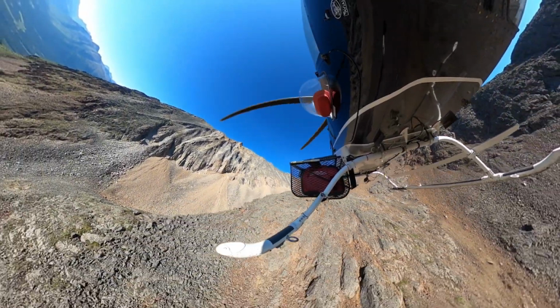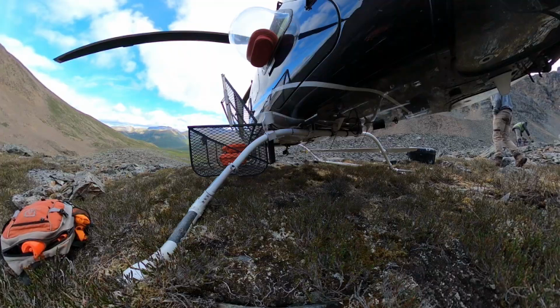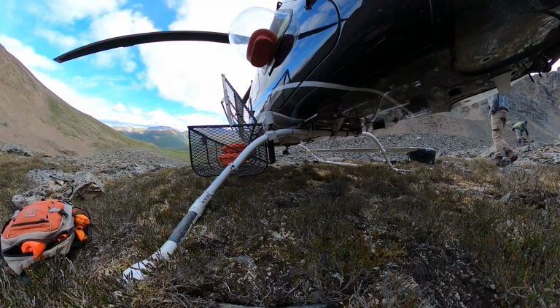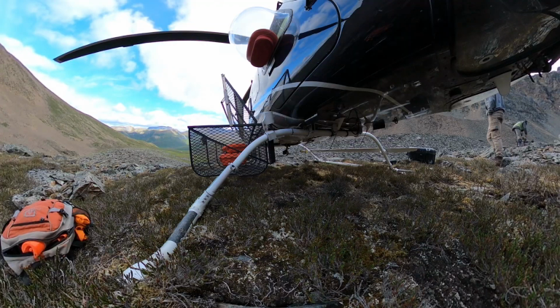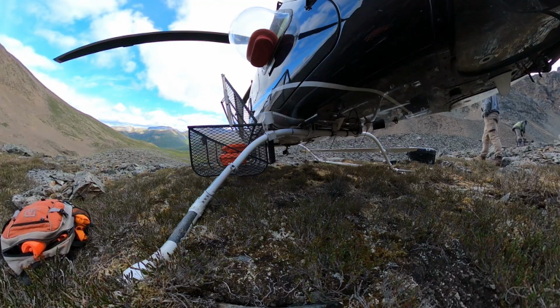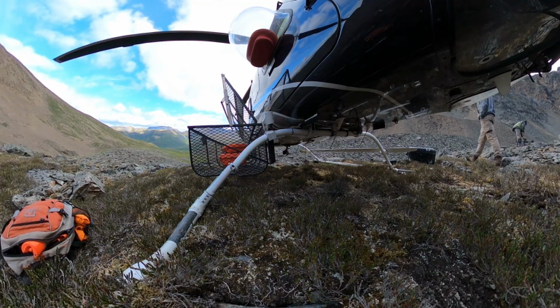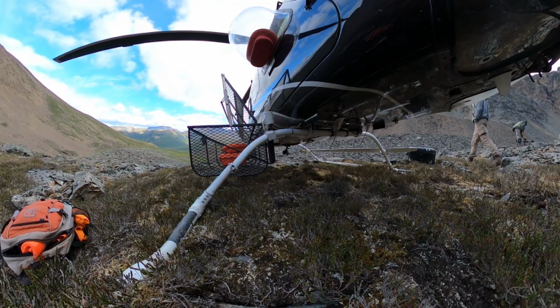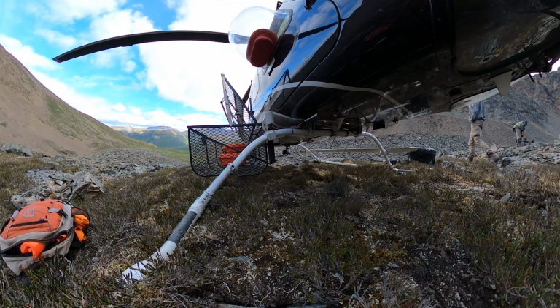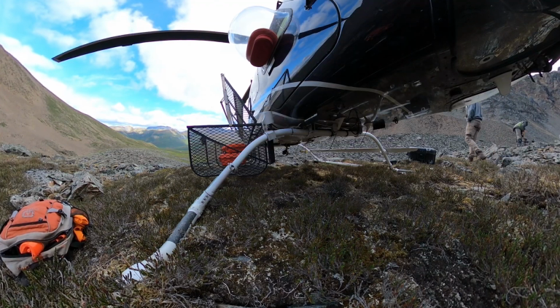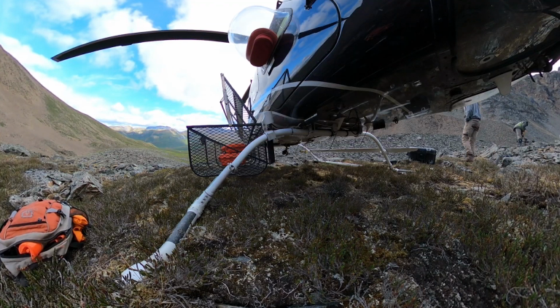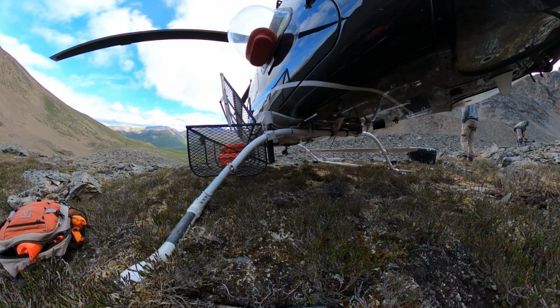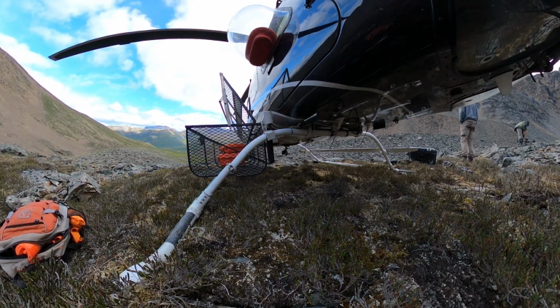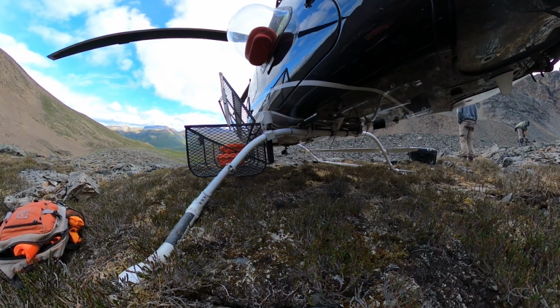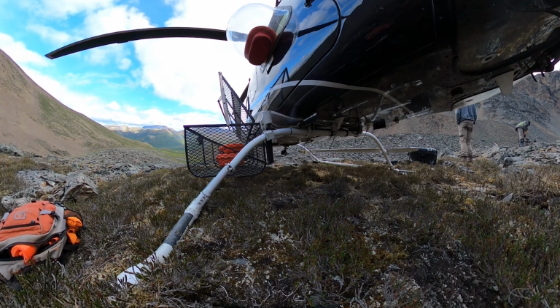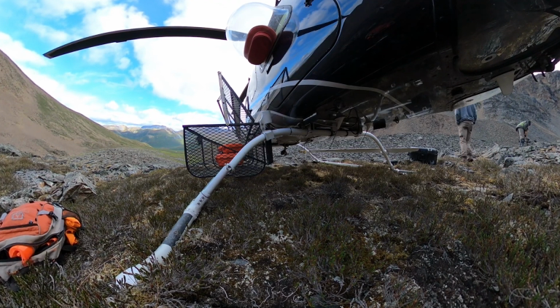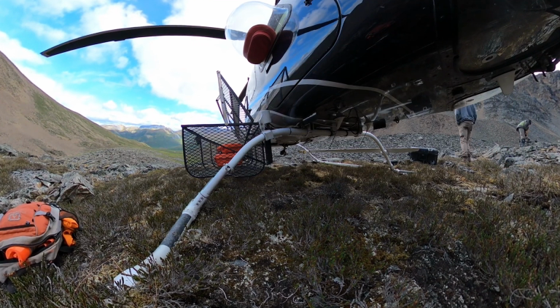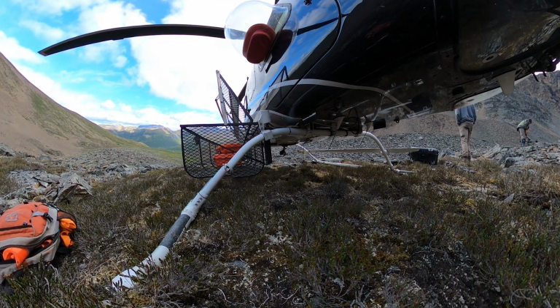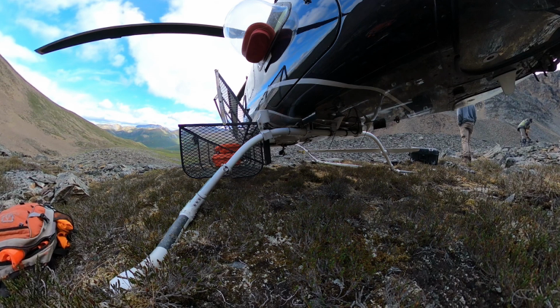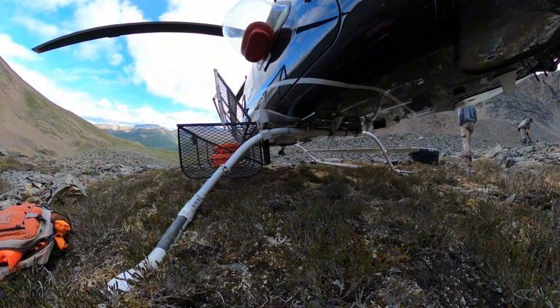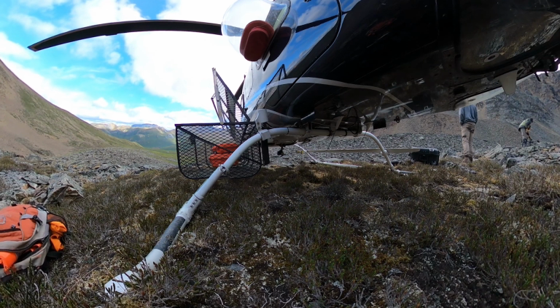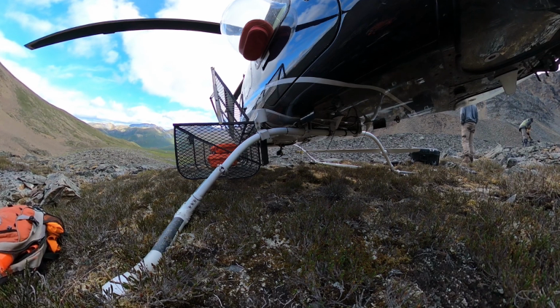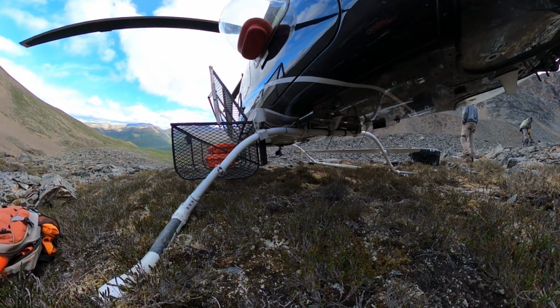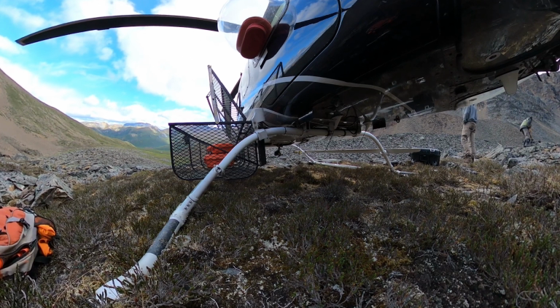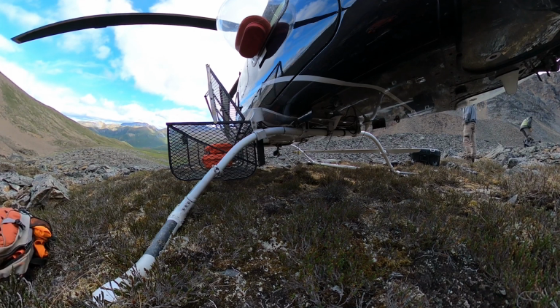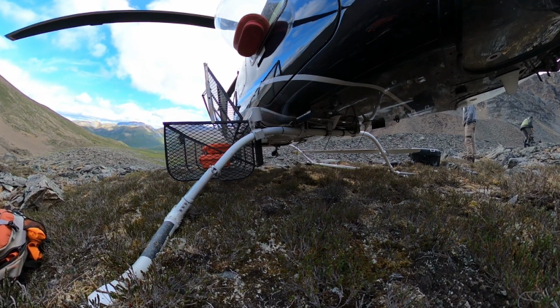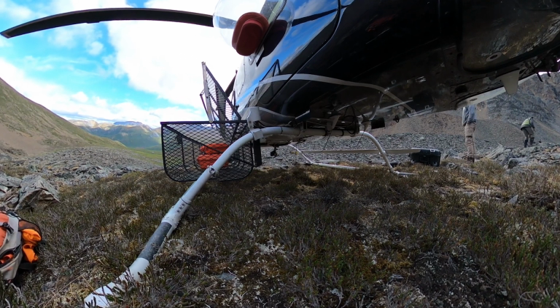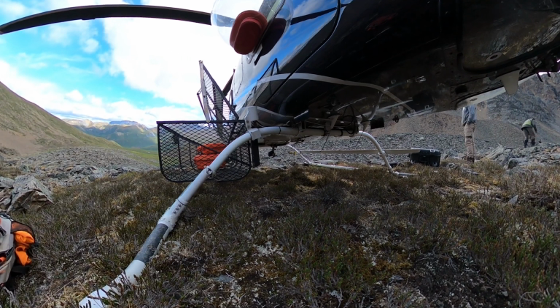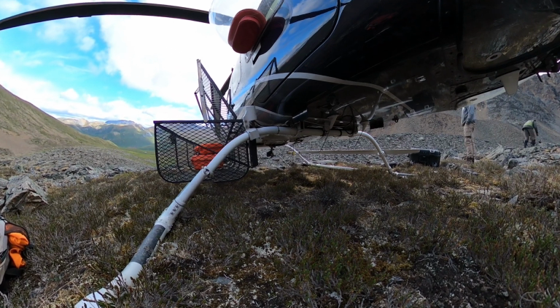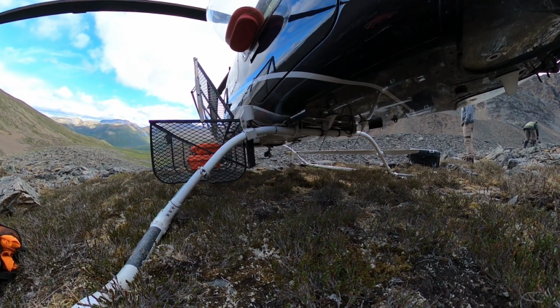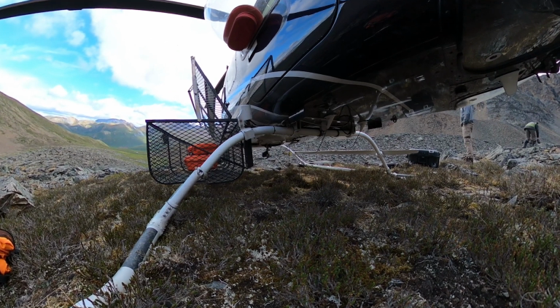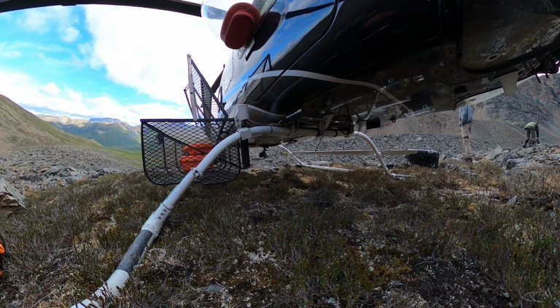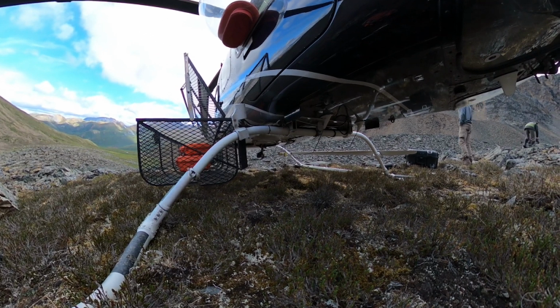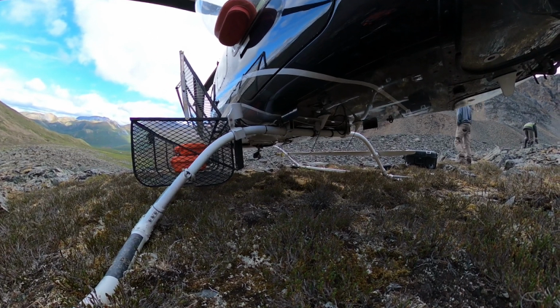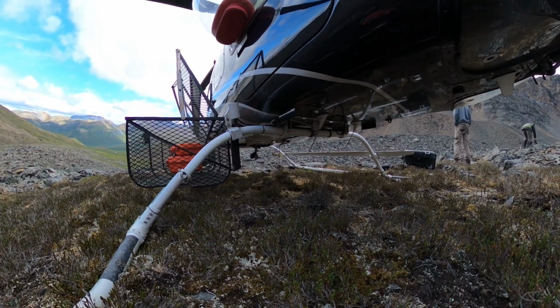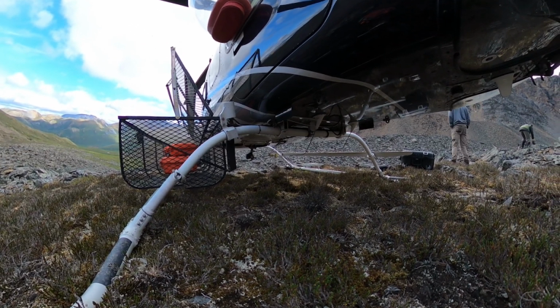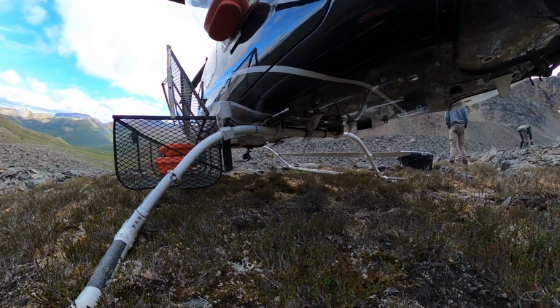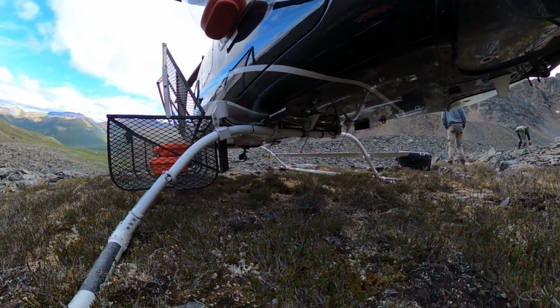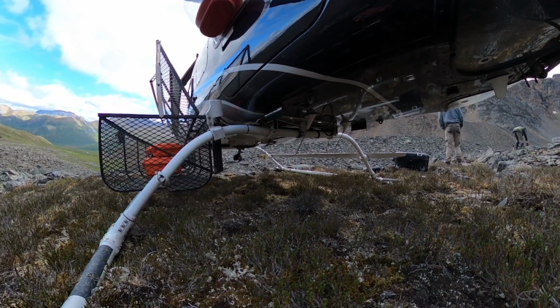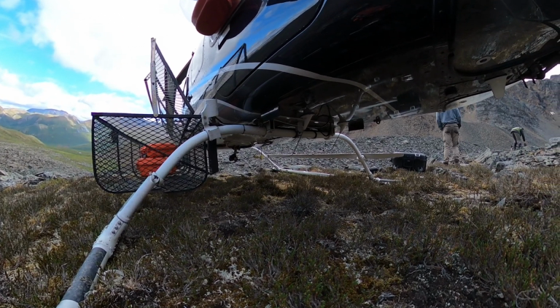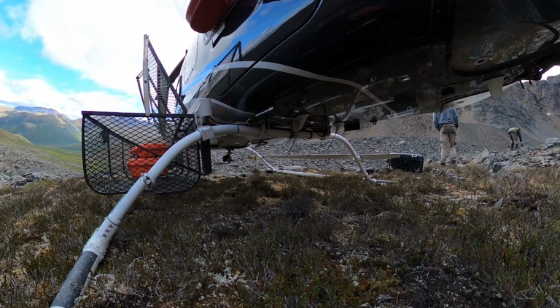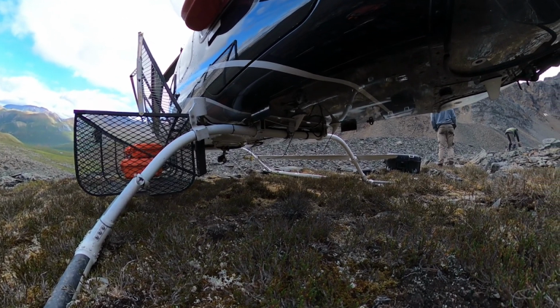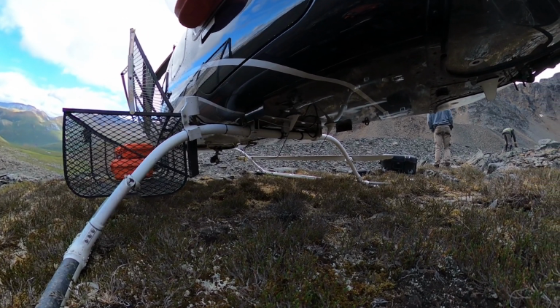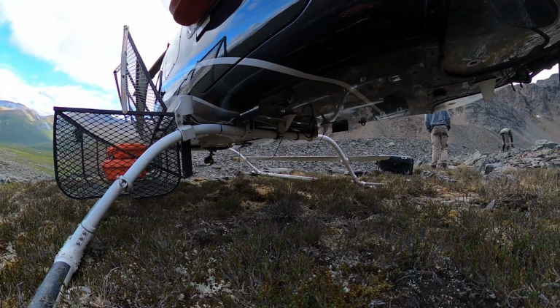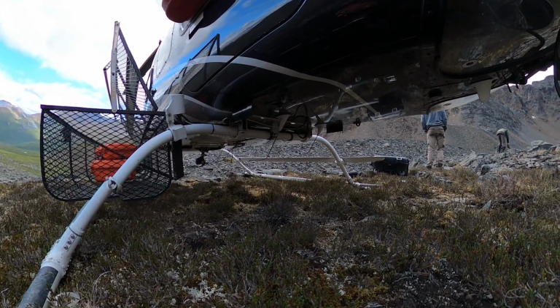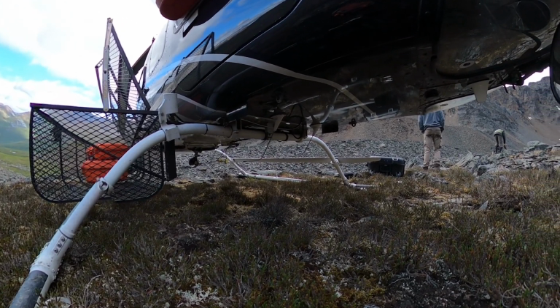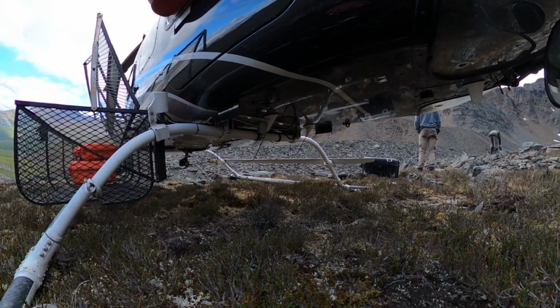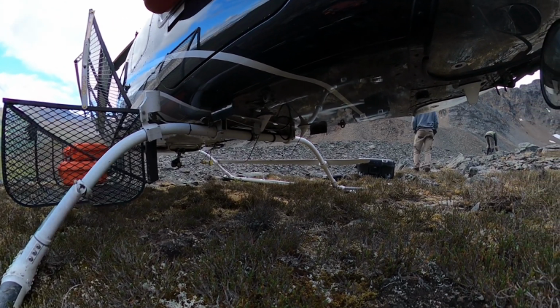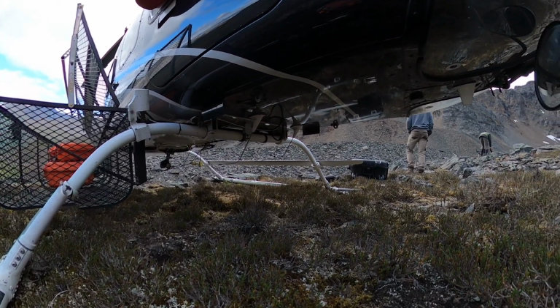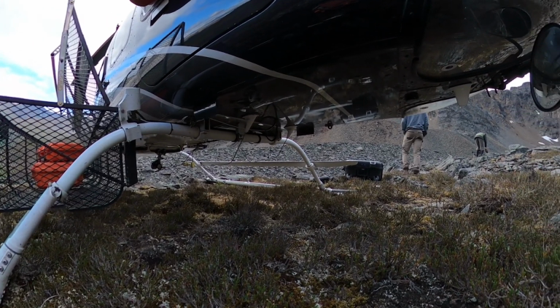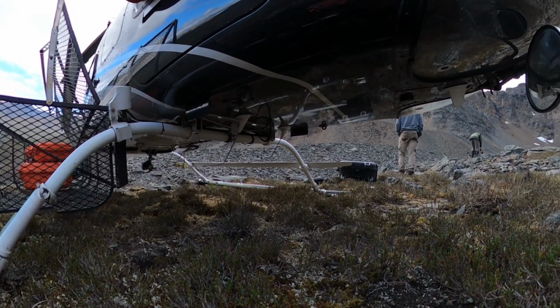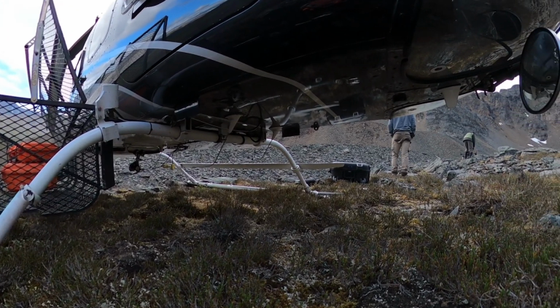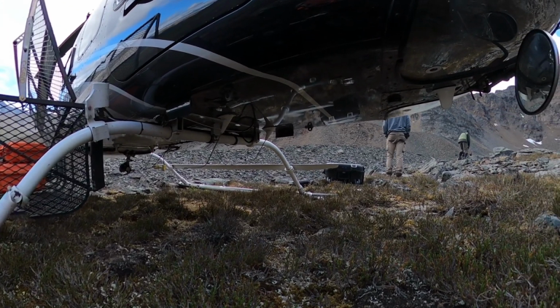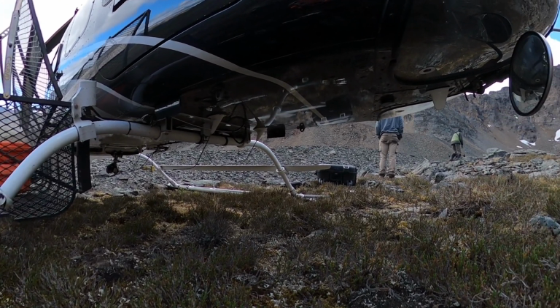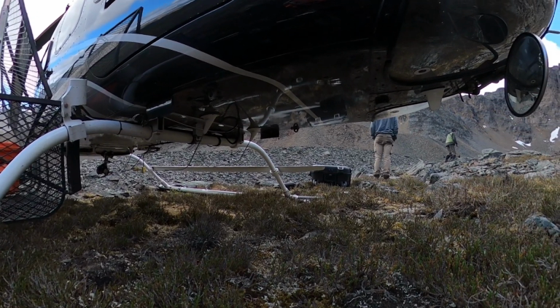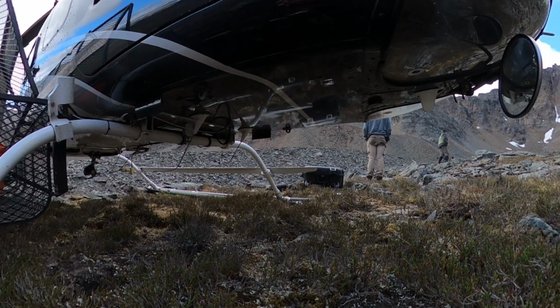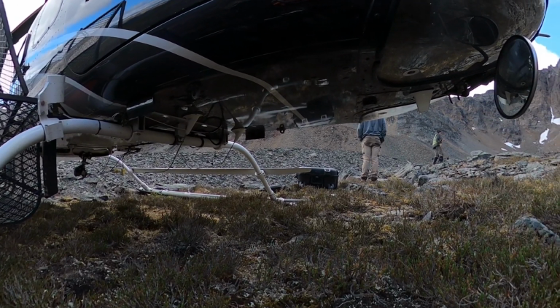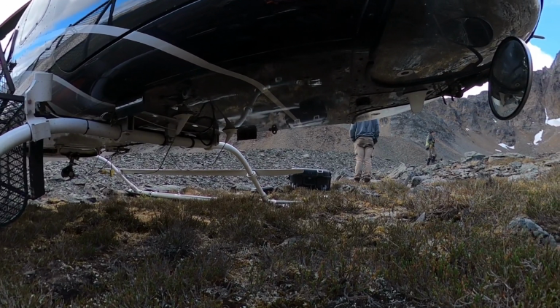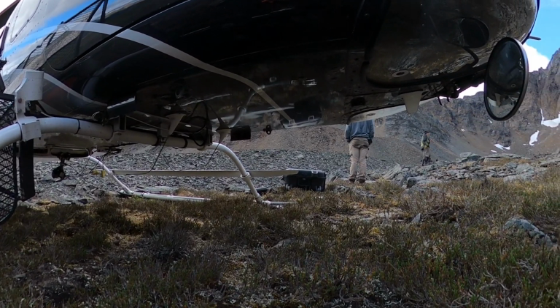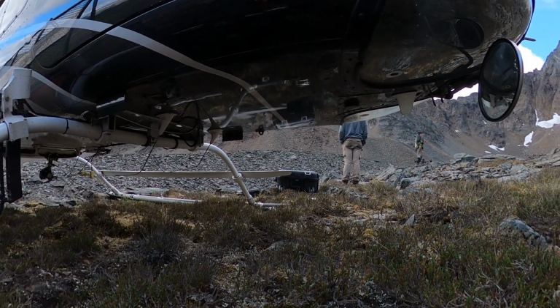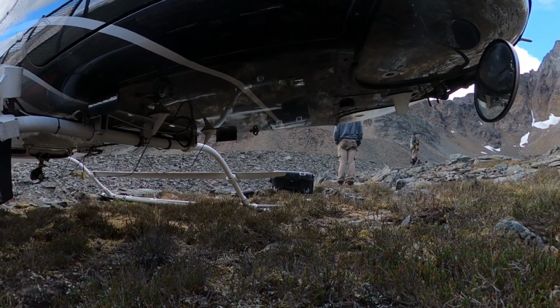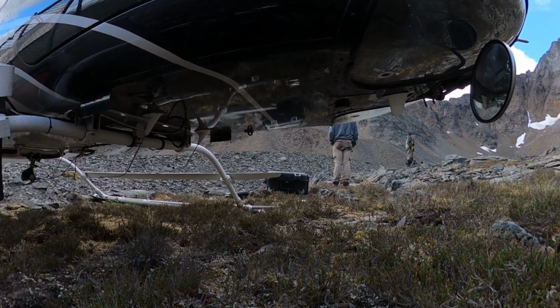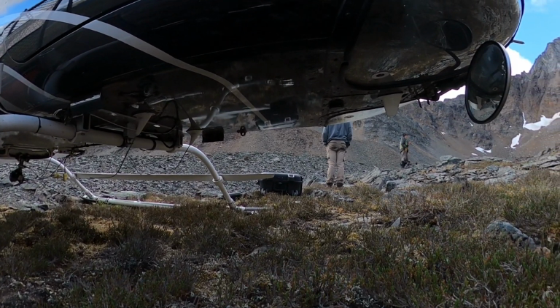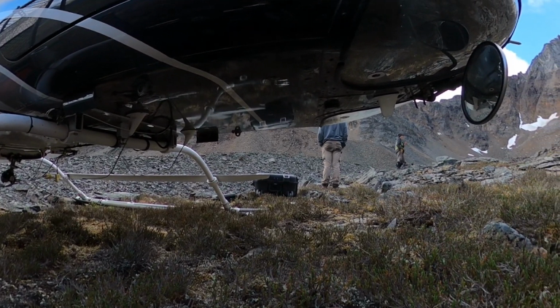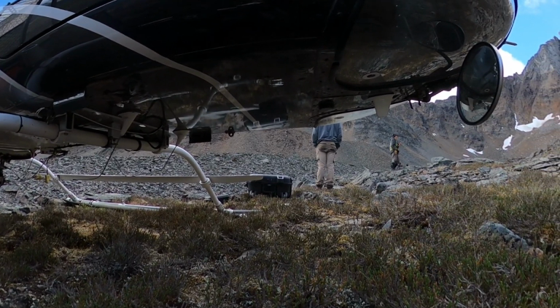You know what they say — any landing you walk away from is a good landing.